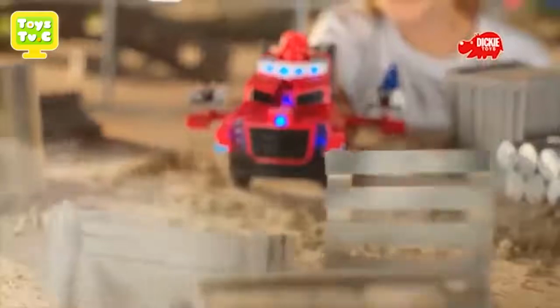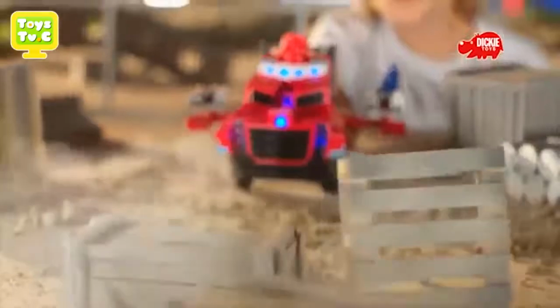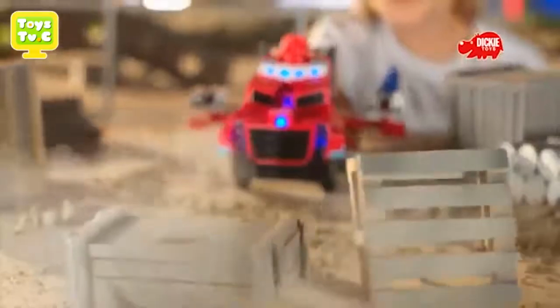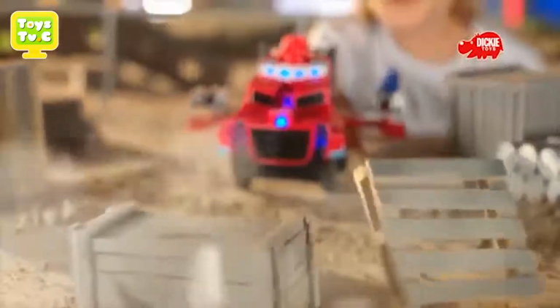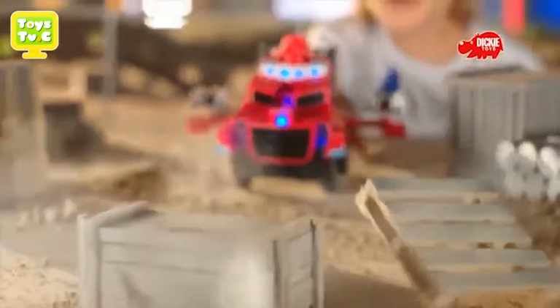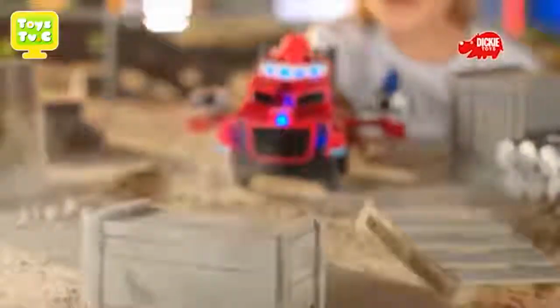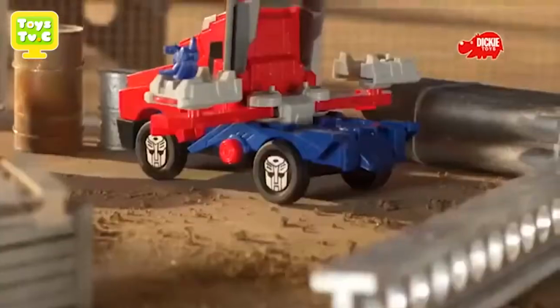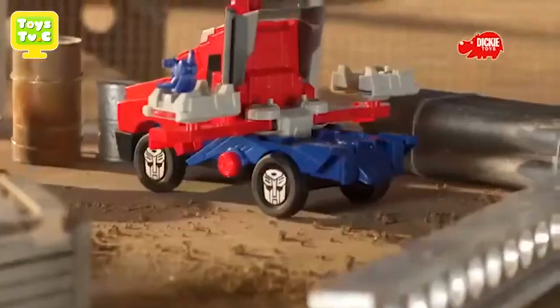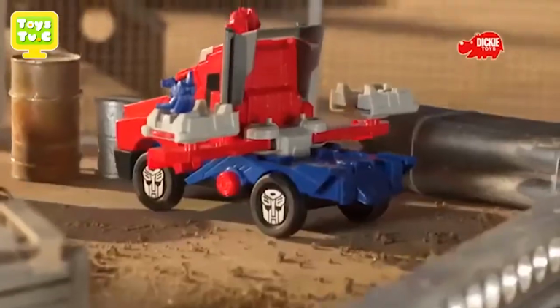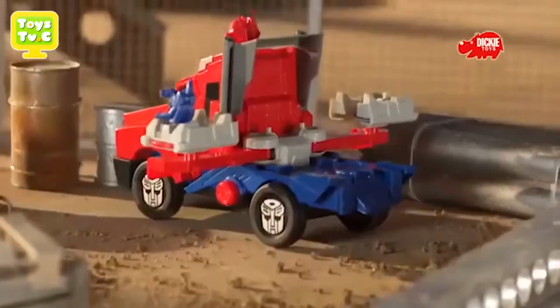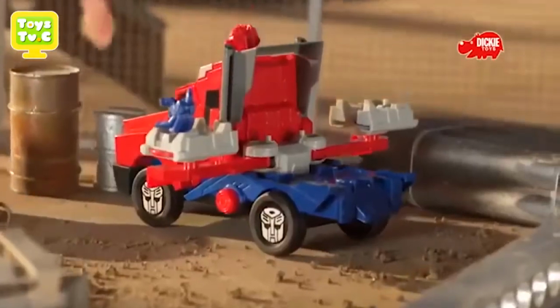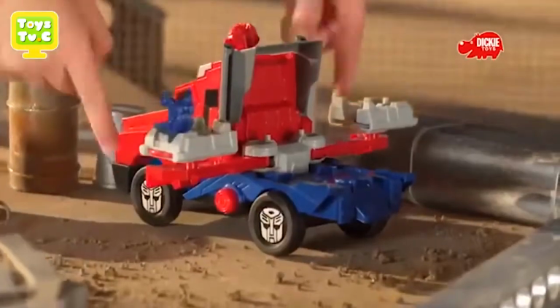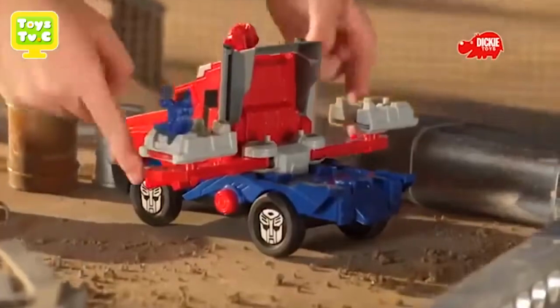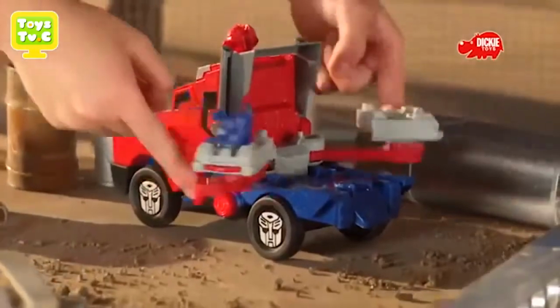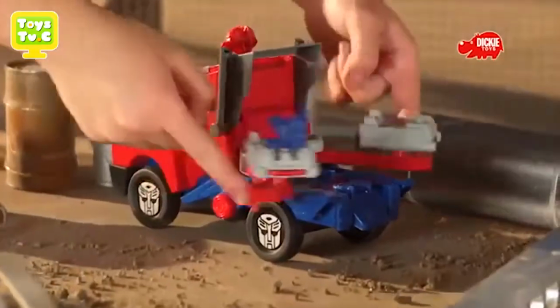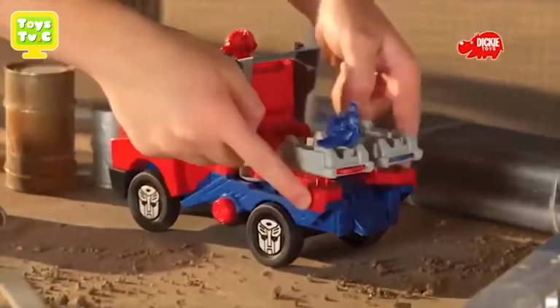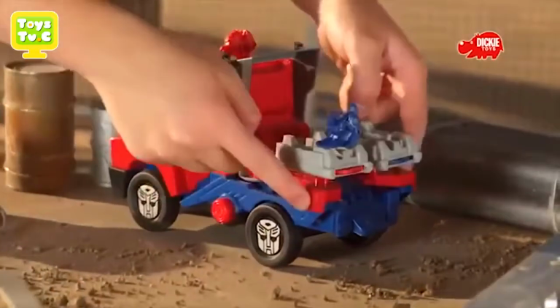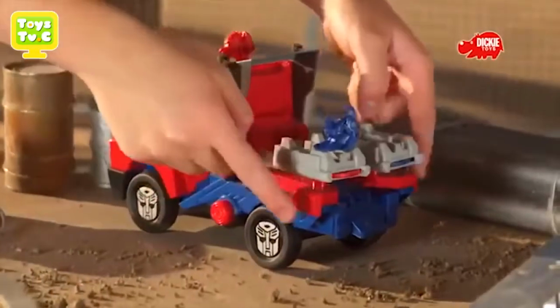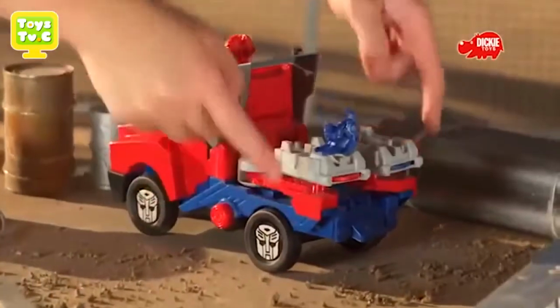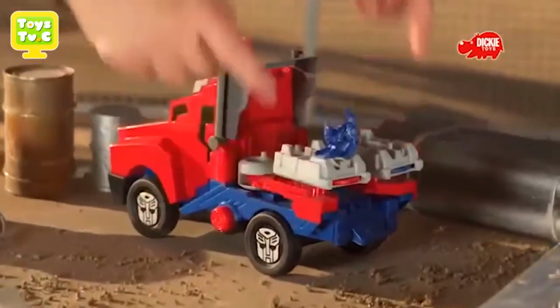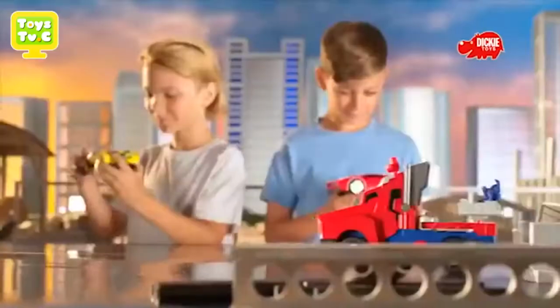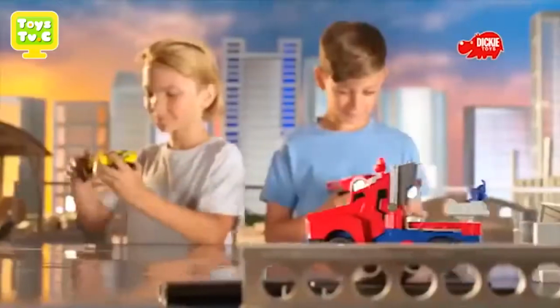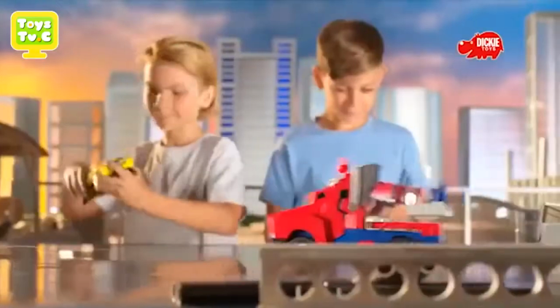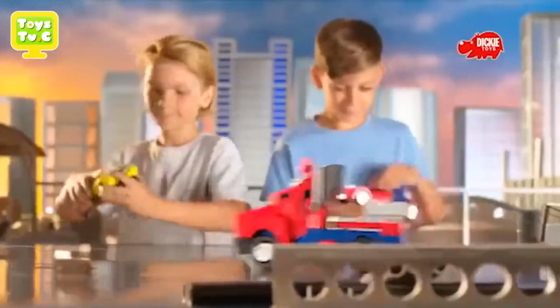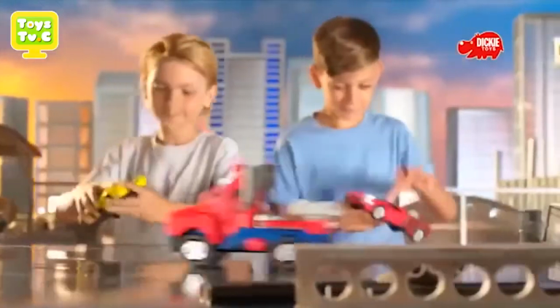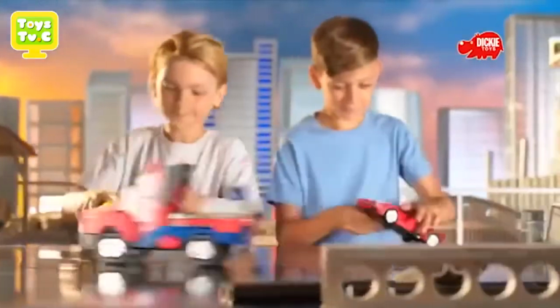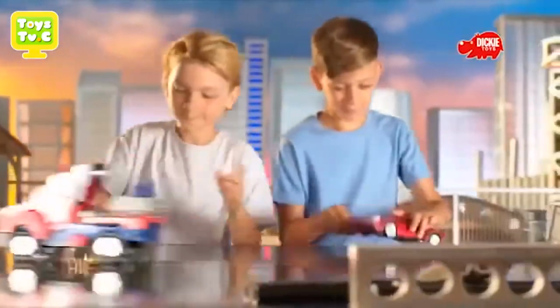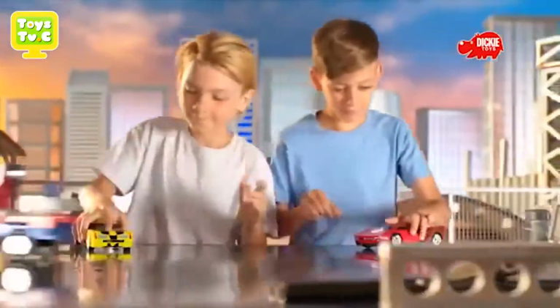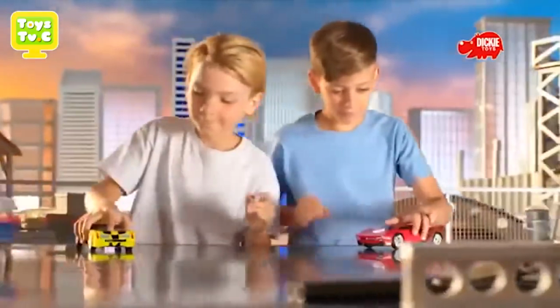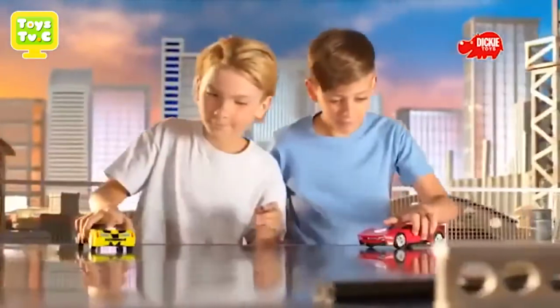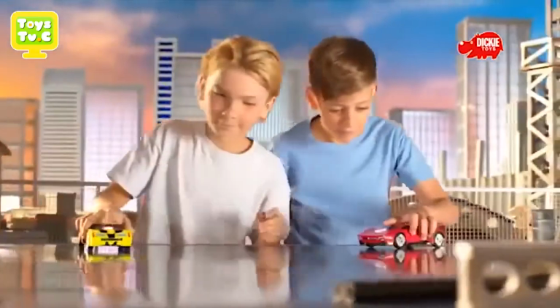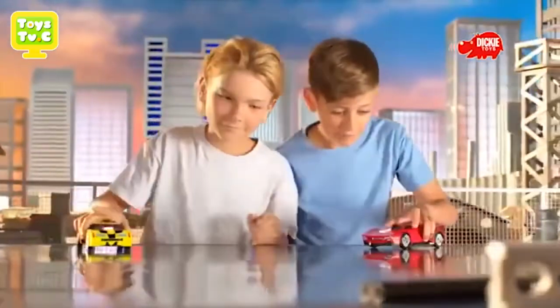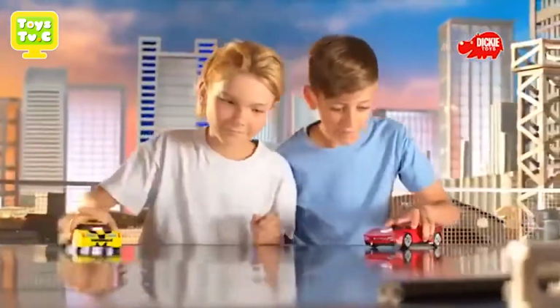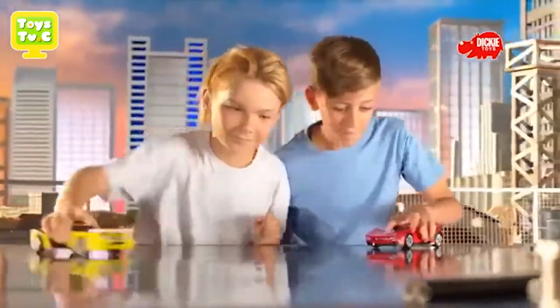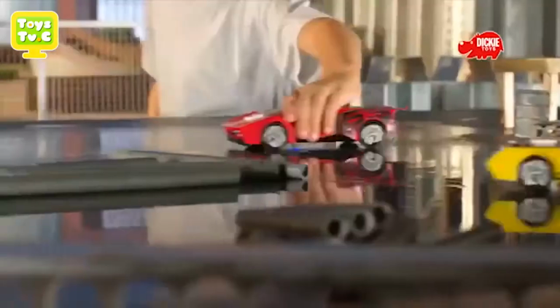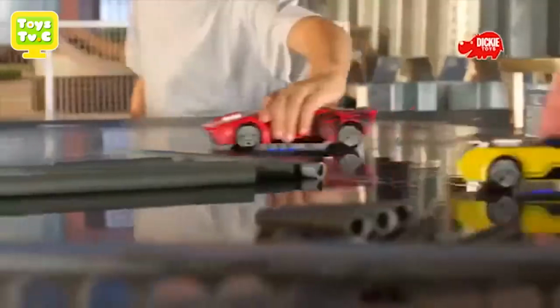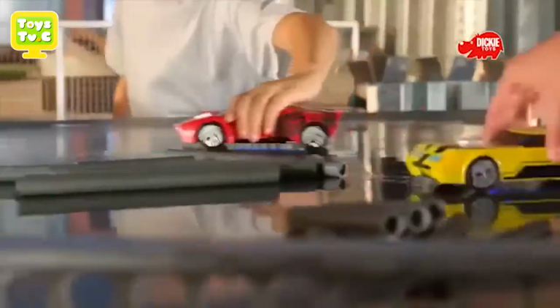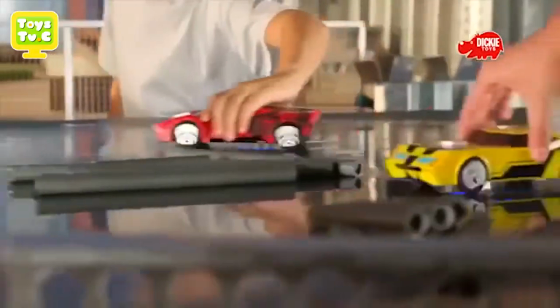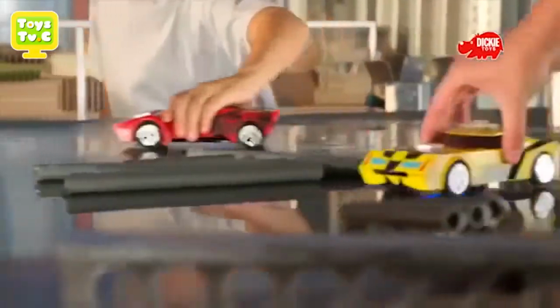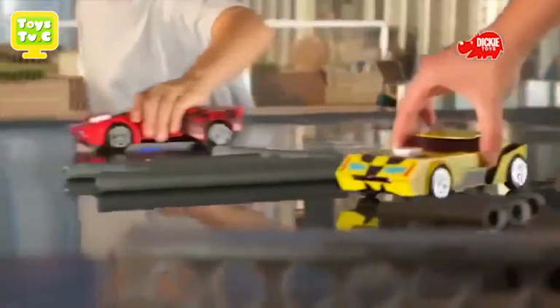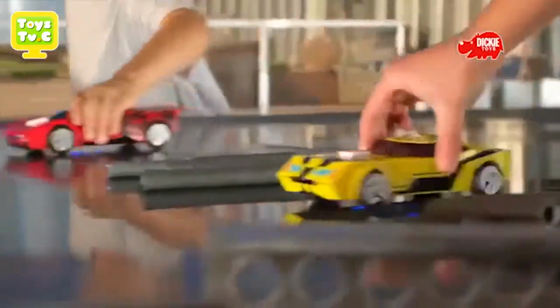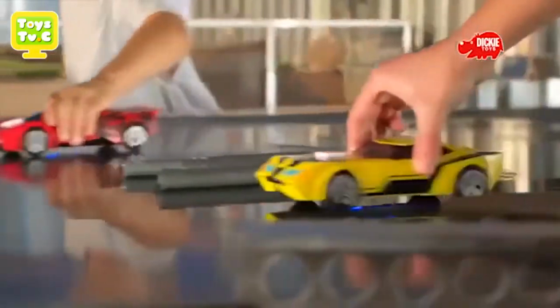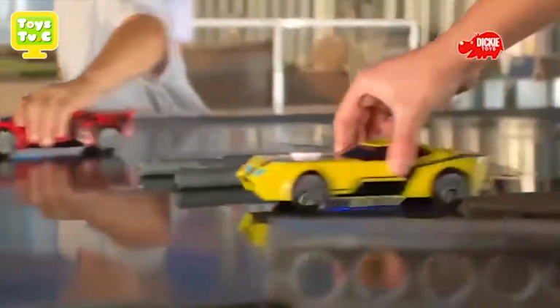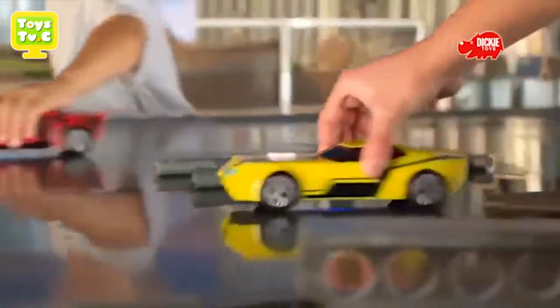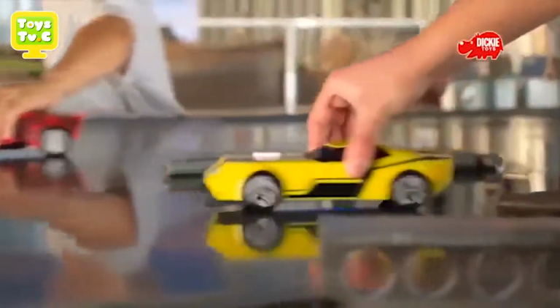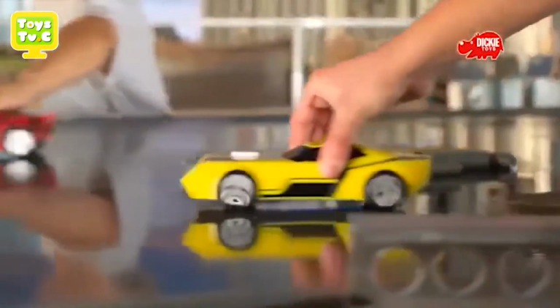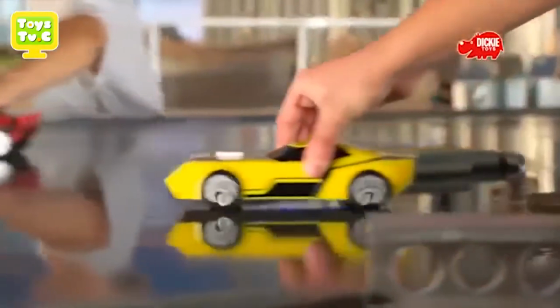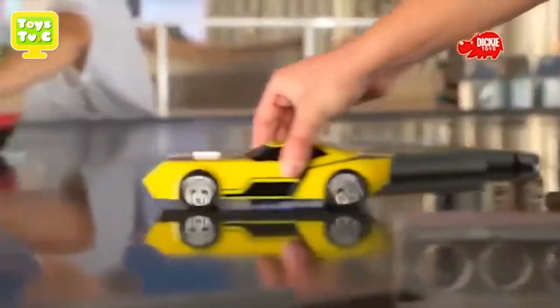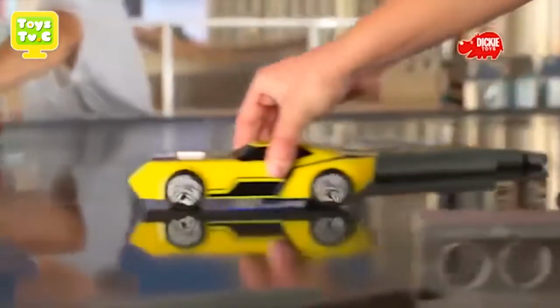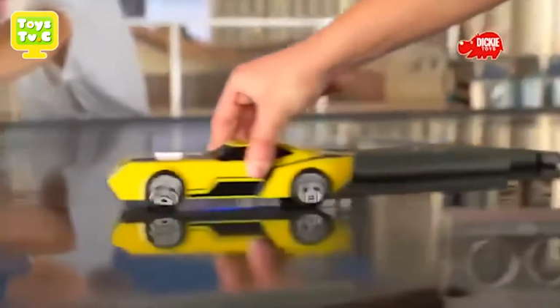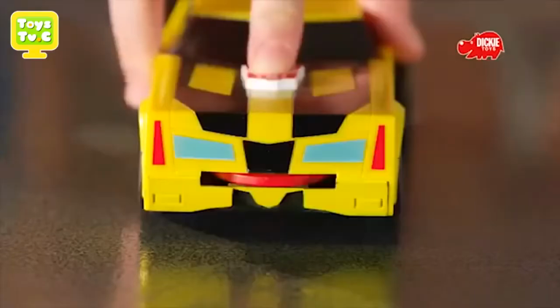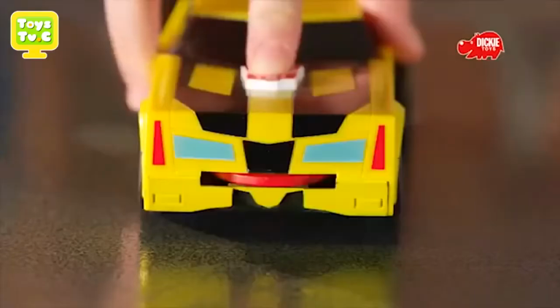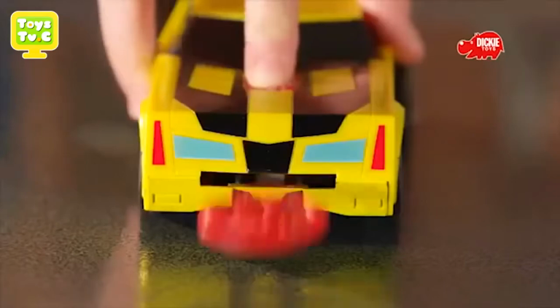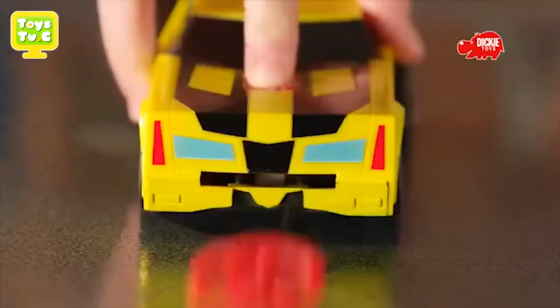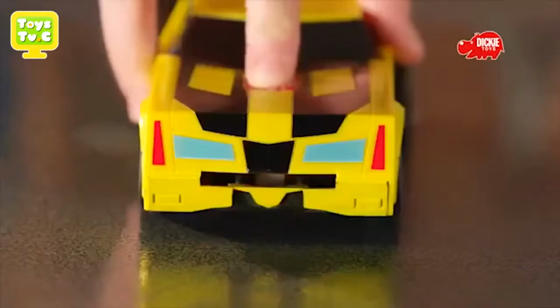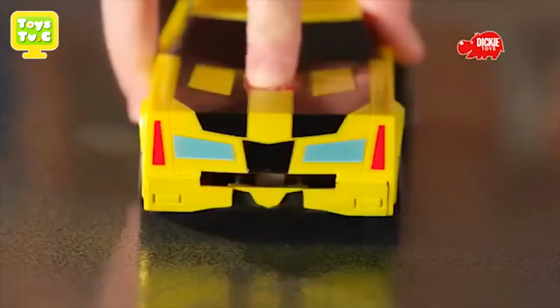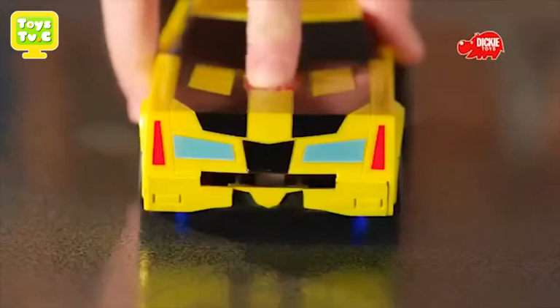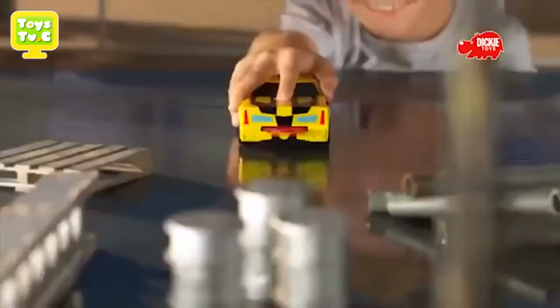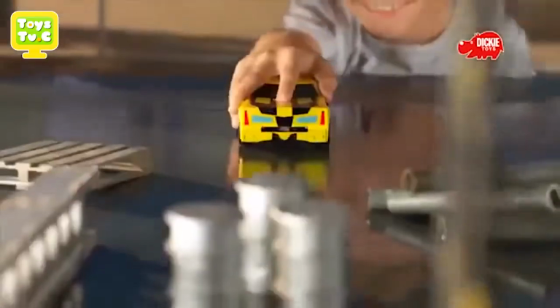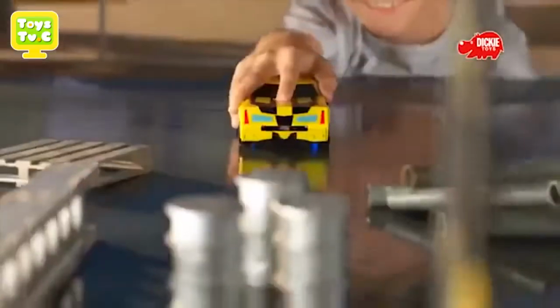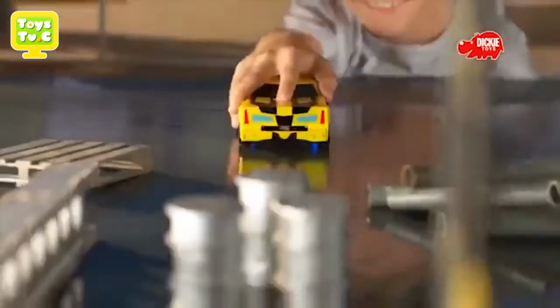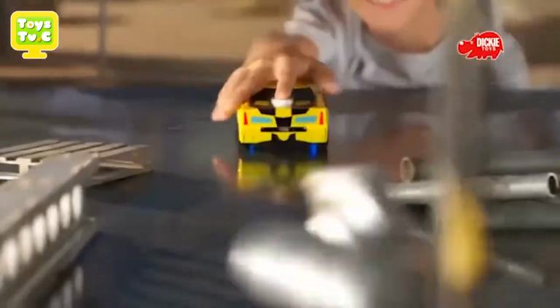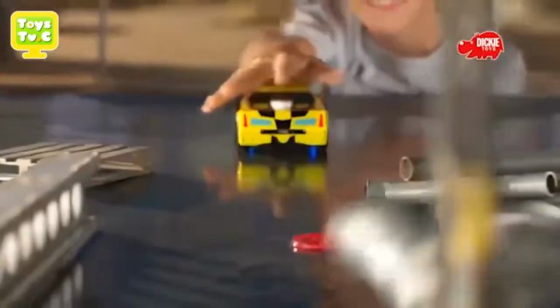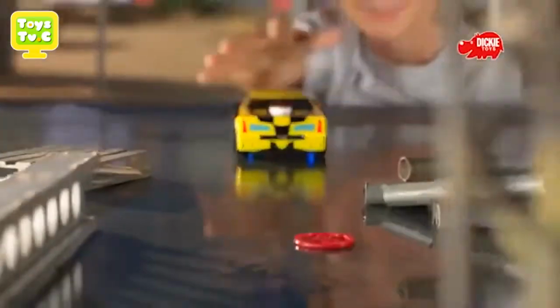Minicon's attack. Backup is ready as Bumblebee and Sideswipe join the fight. Made it!